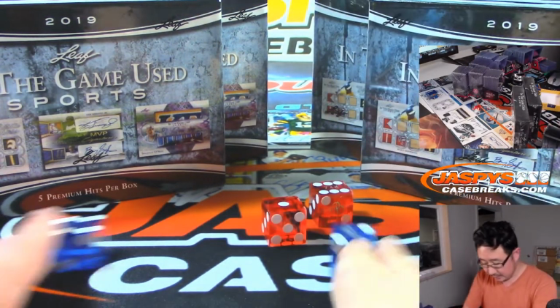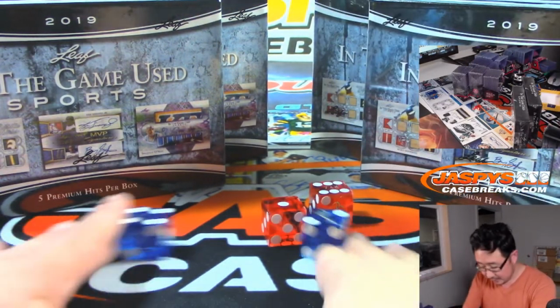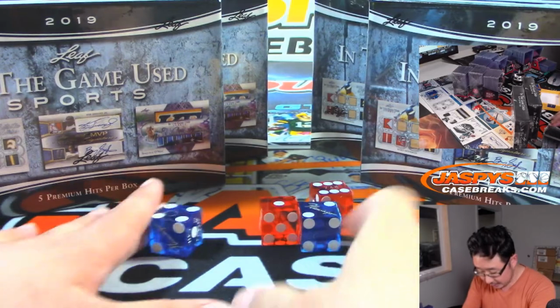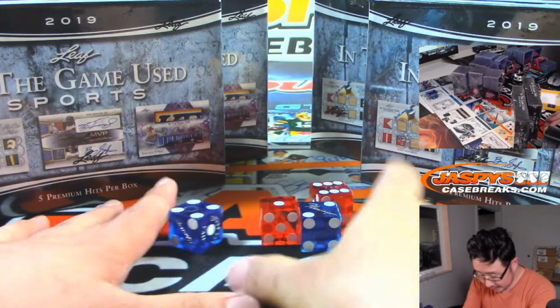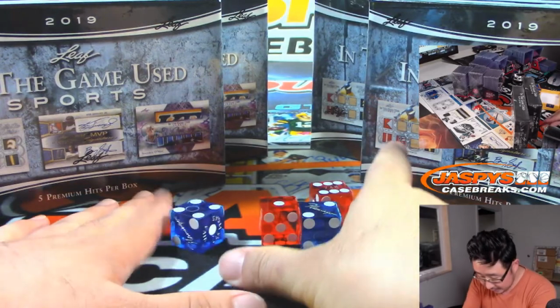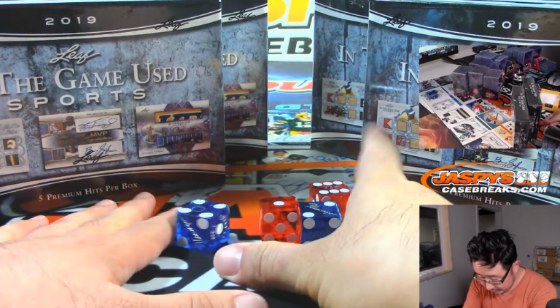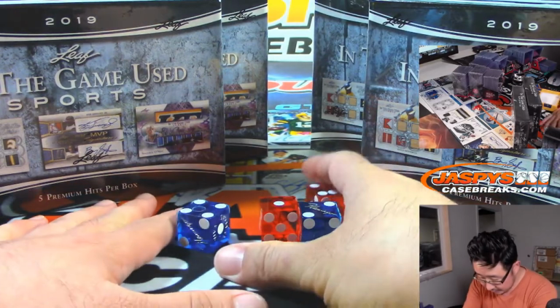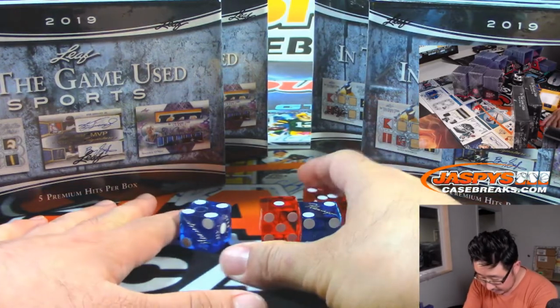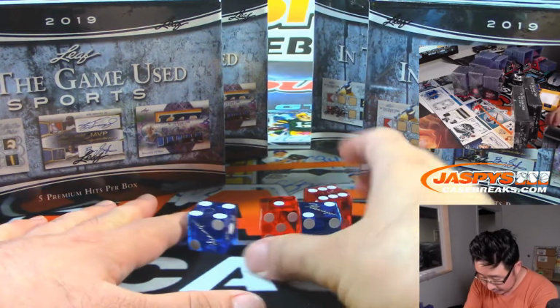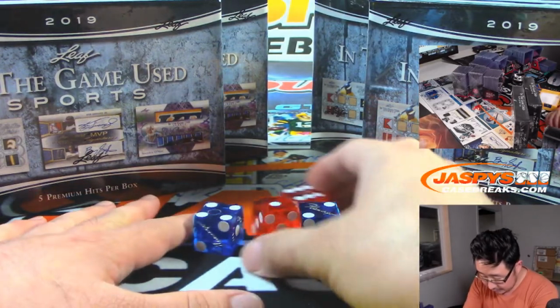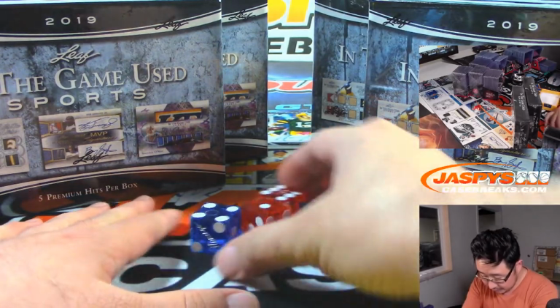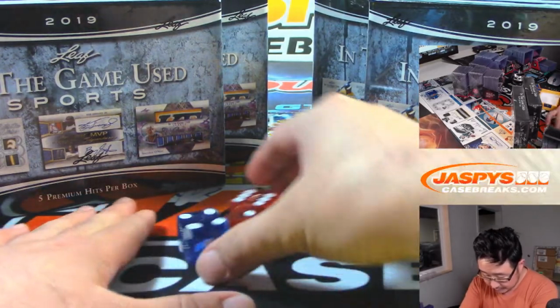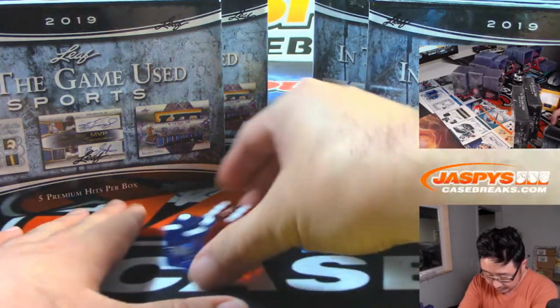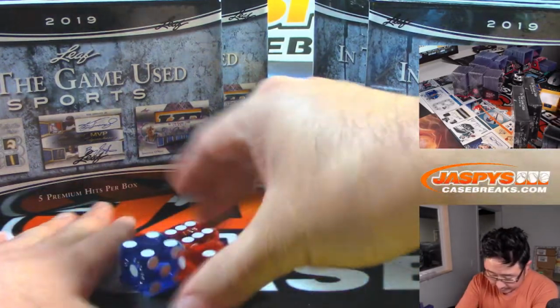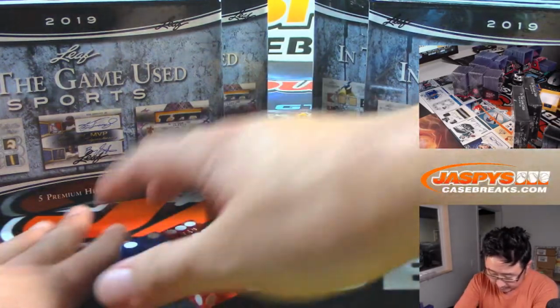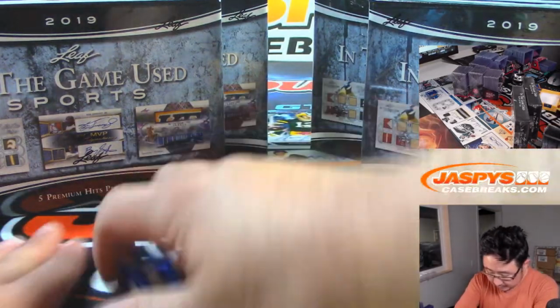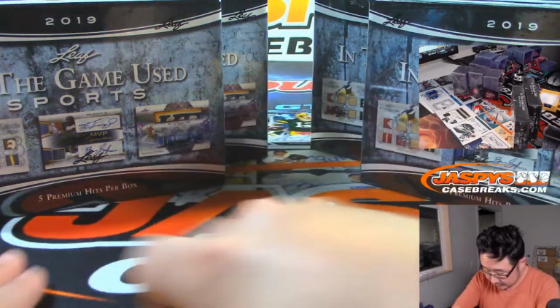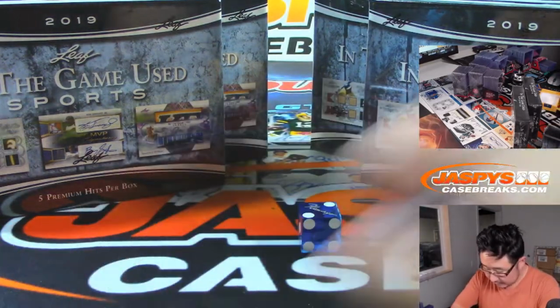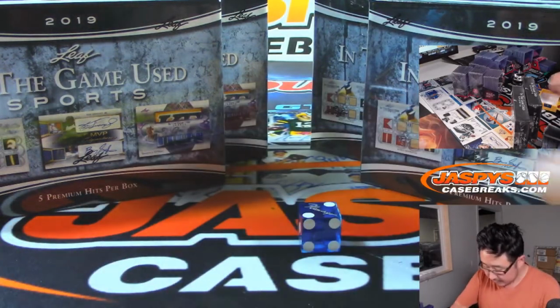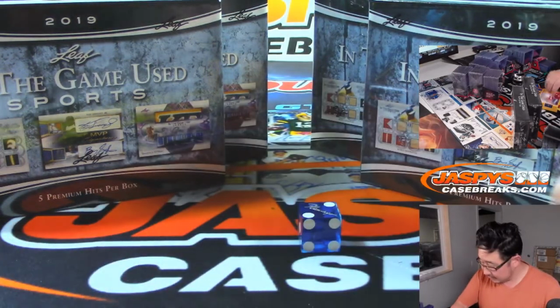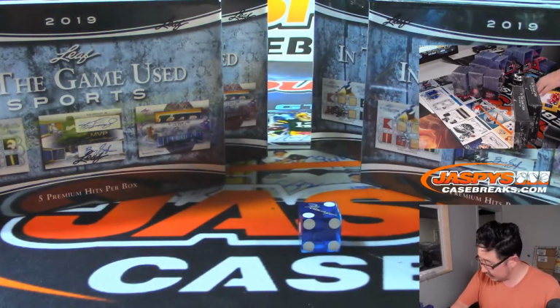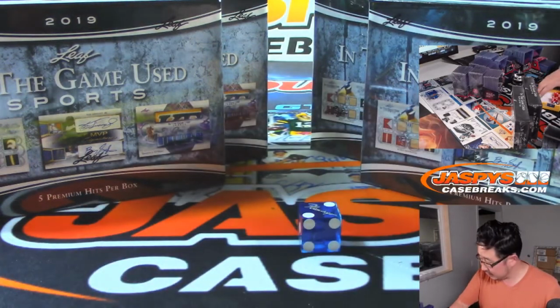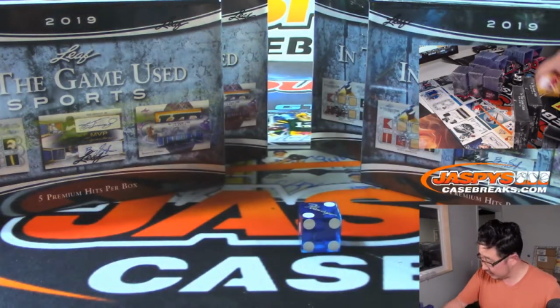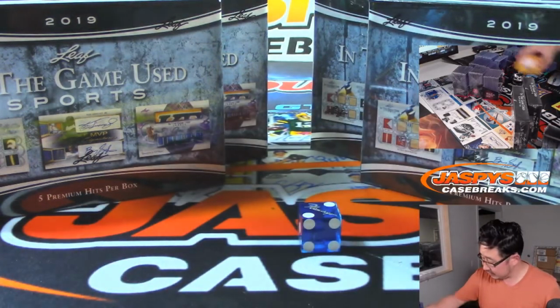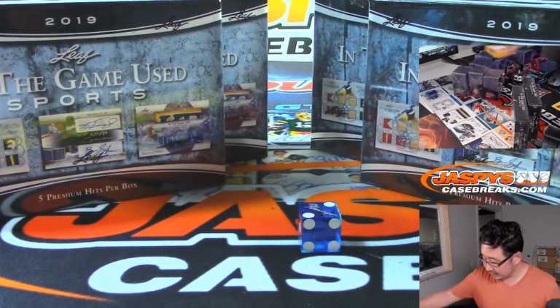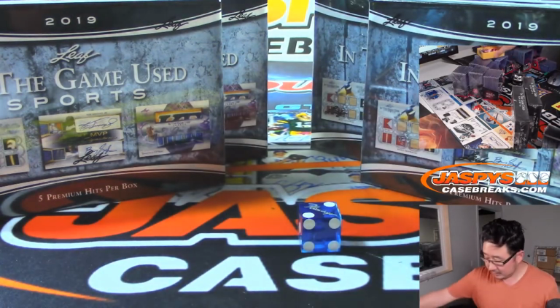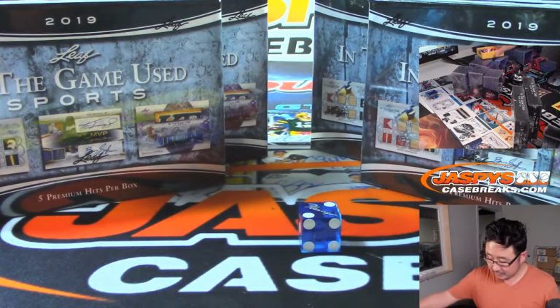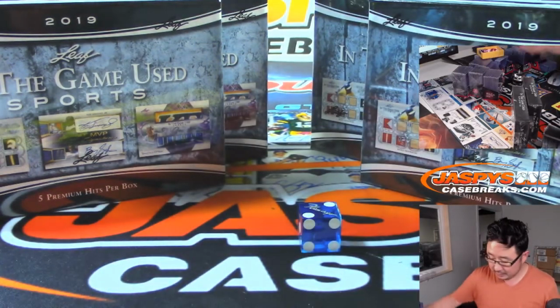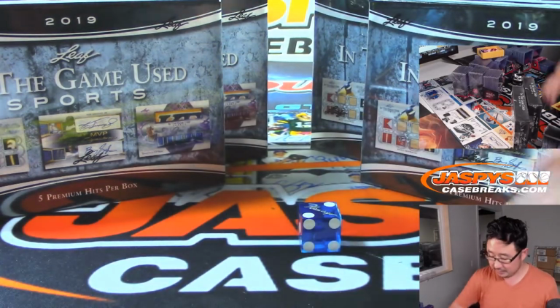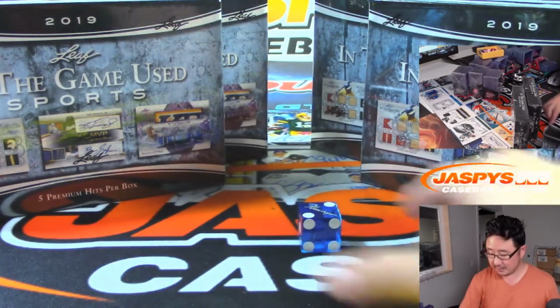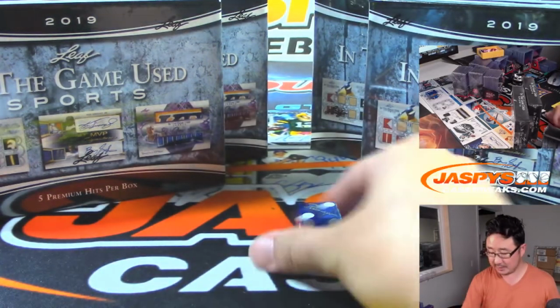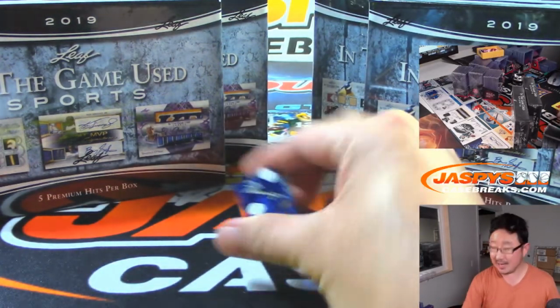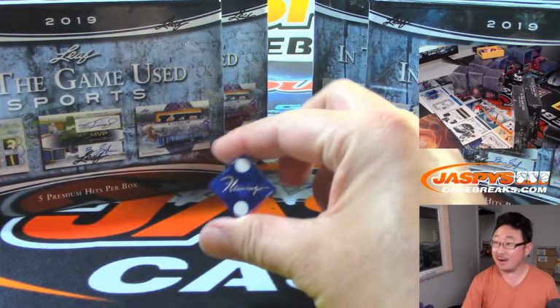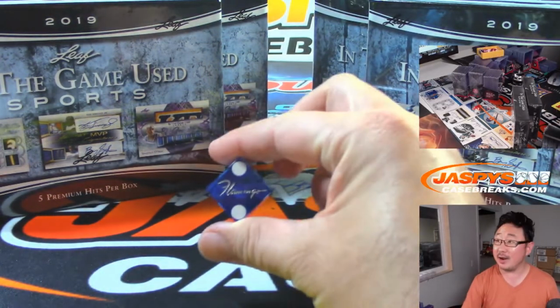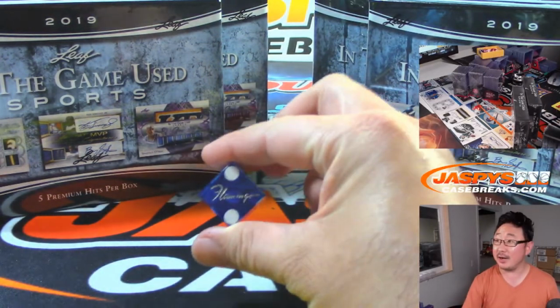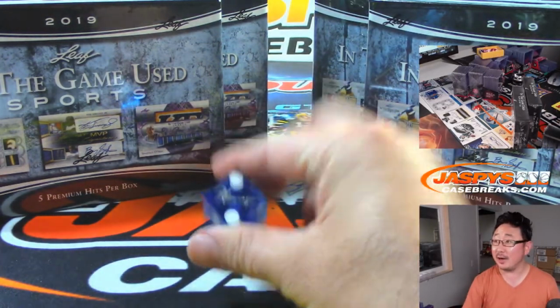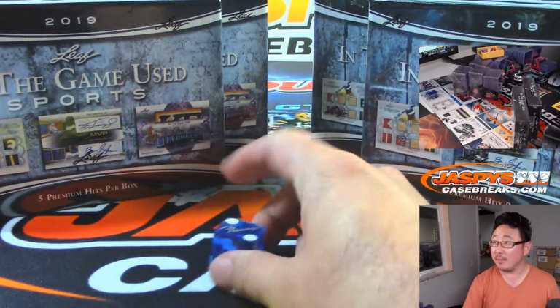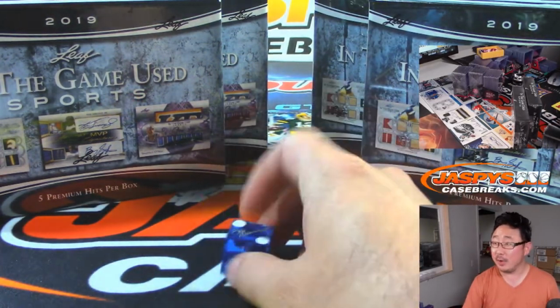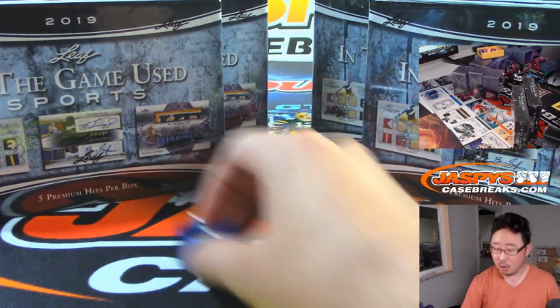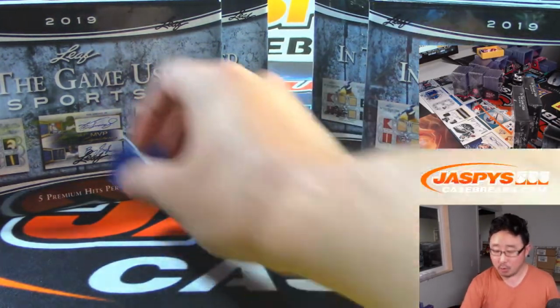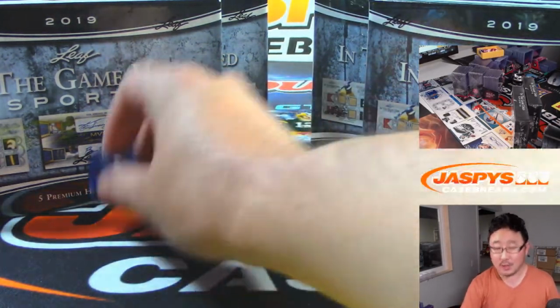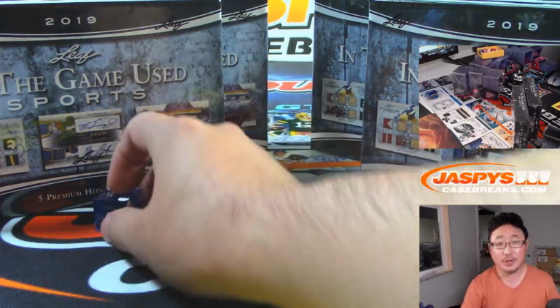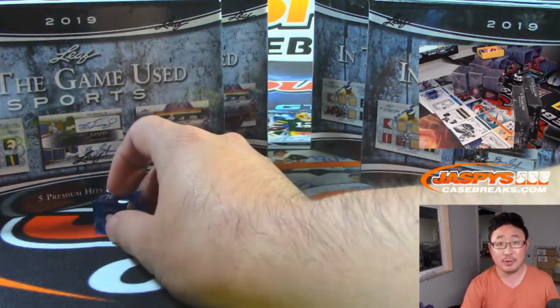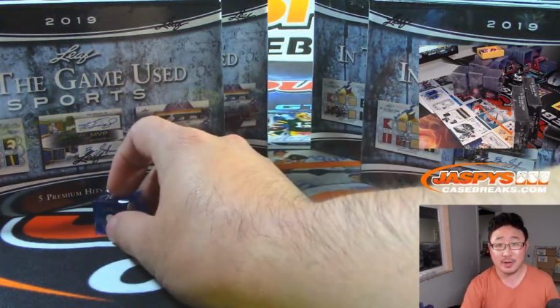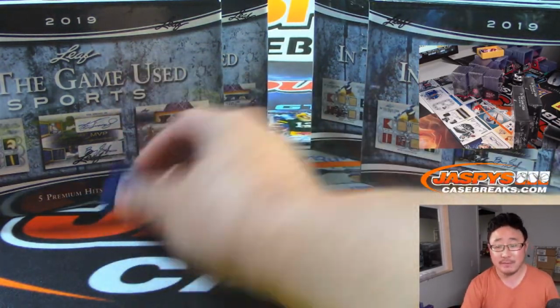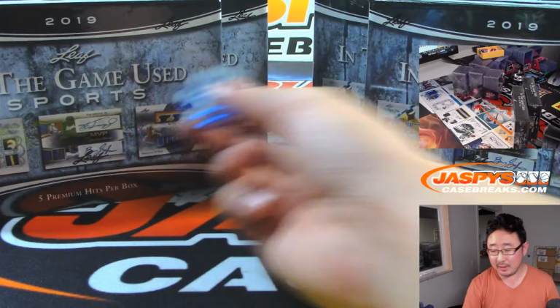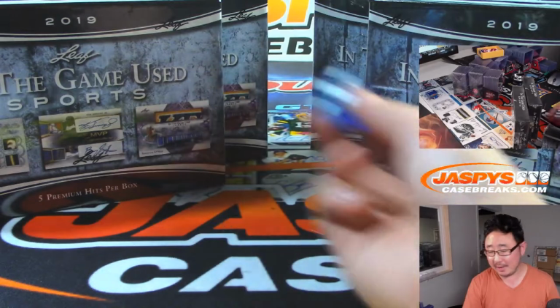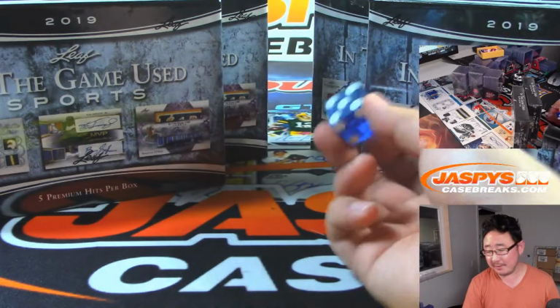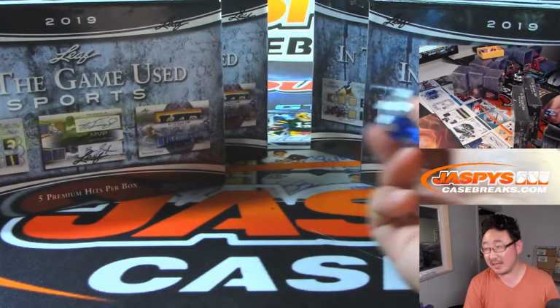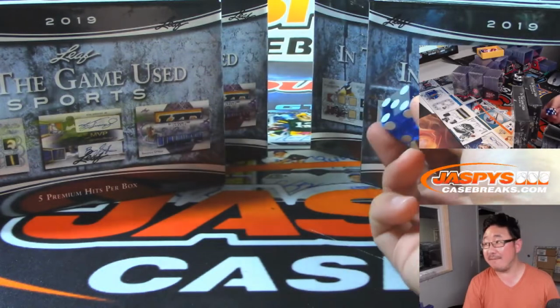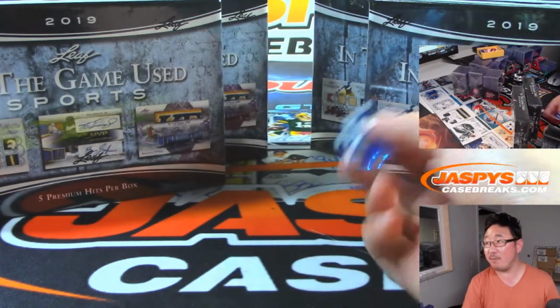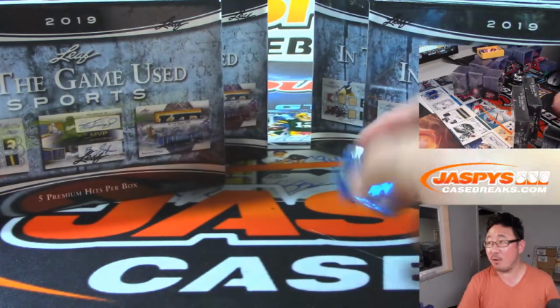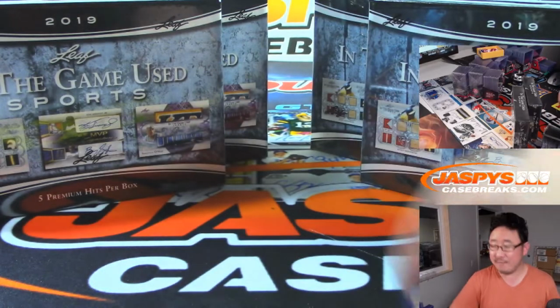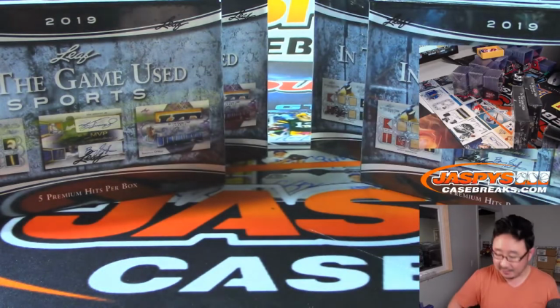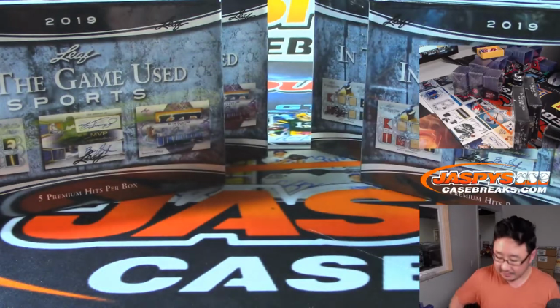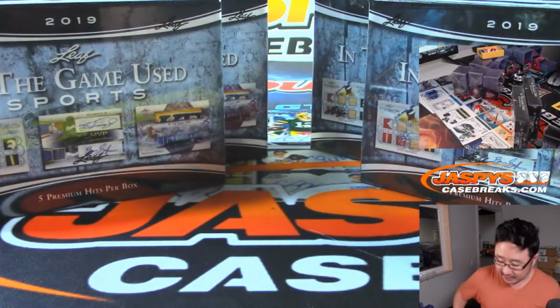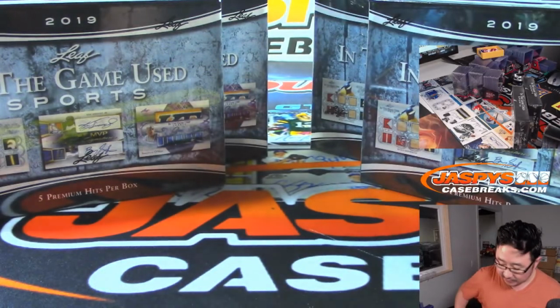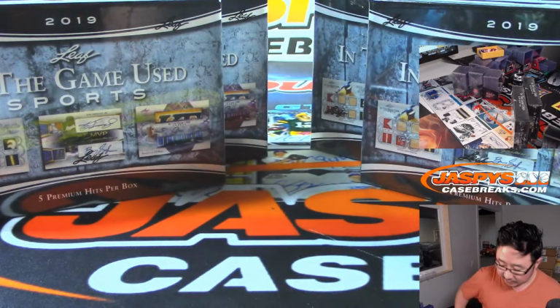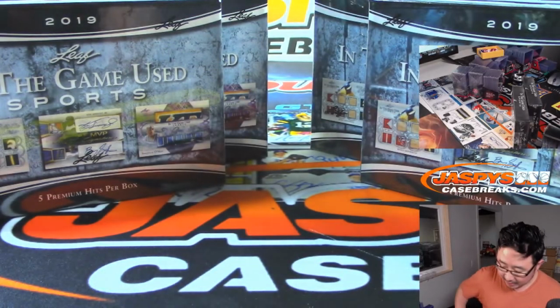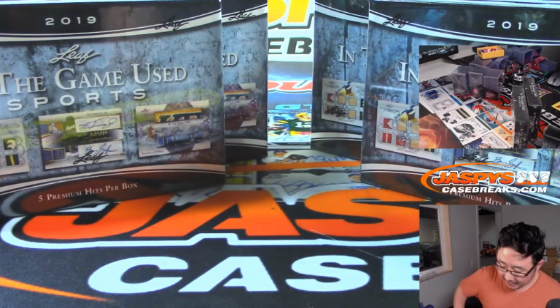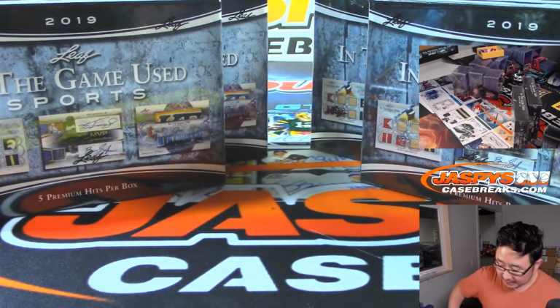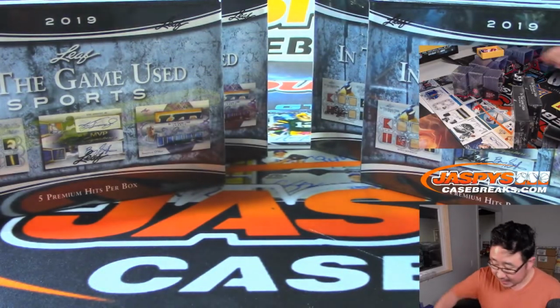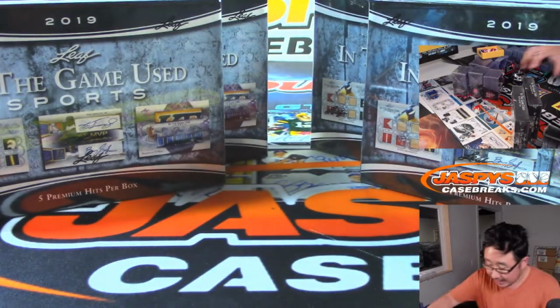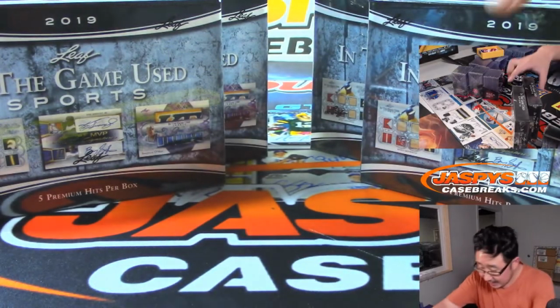Alright, let's use this guy right here. One, two, three for the left side, four, five, six for the right side.